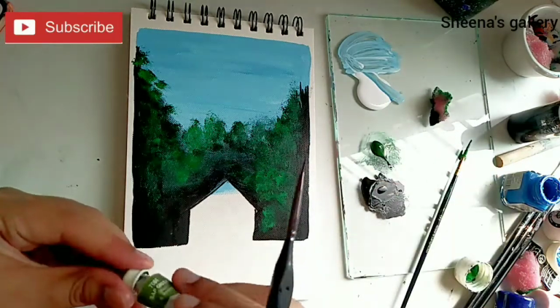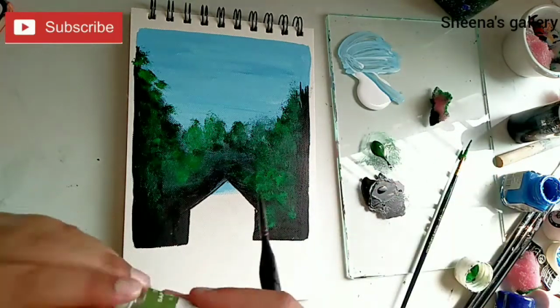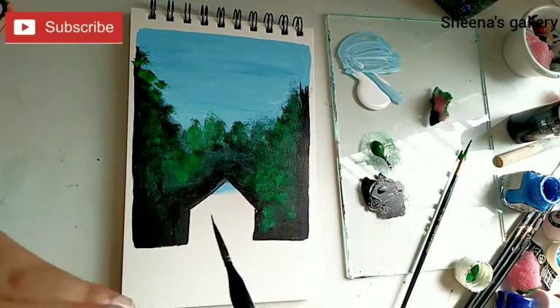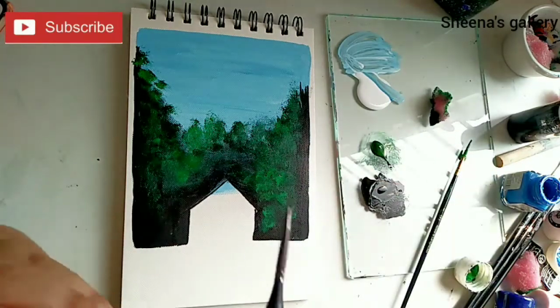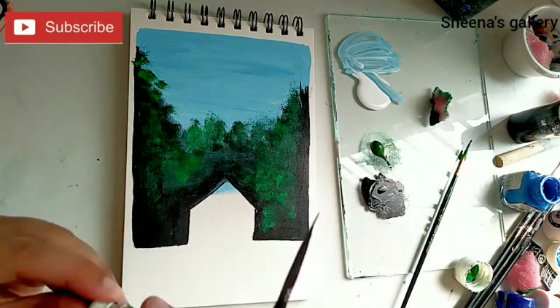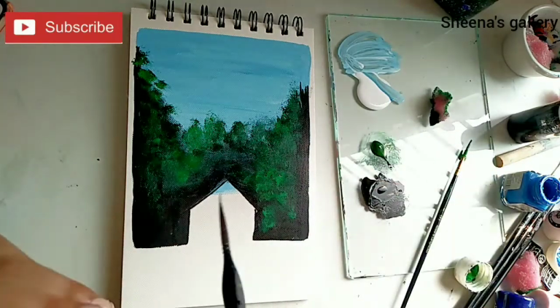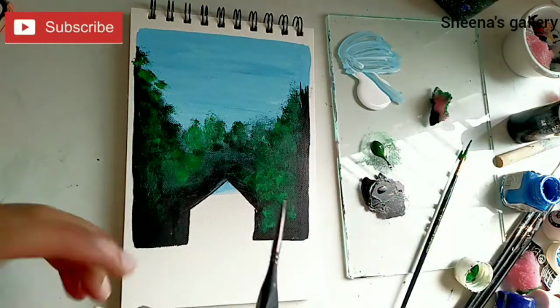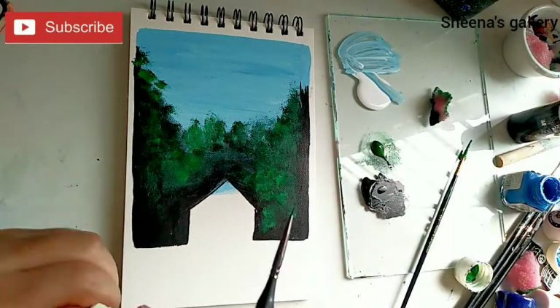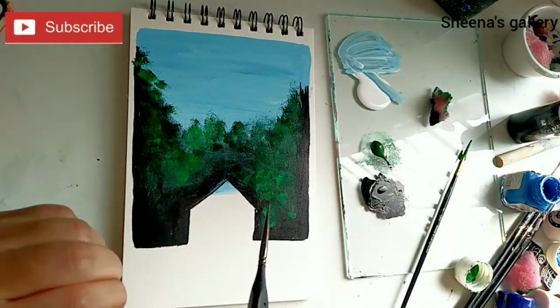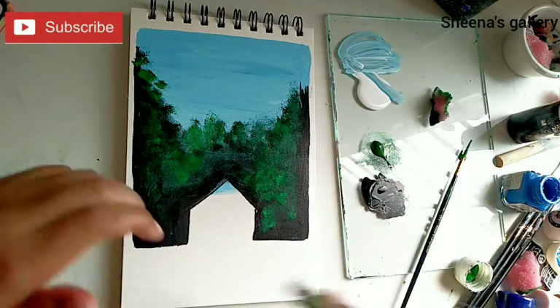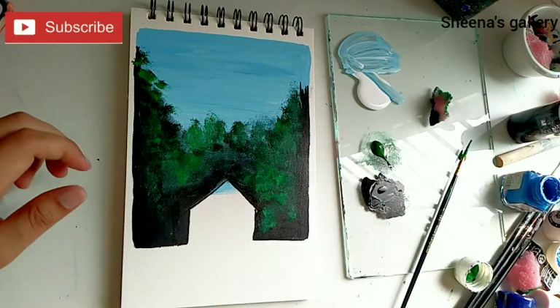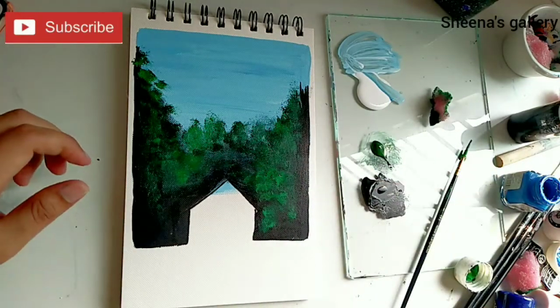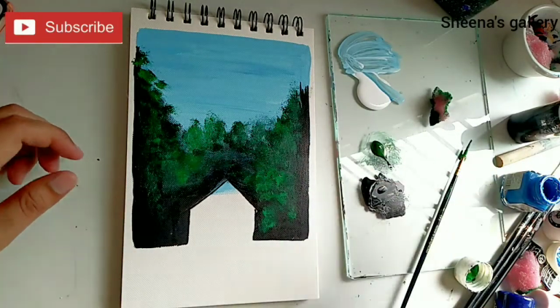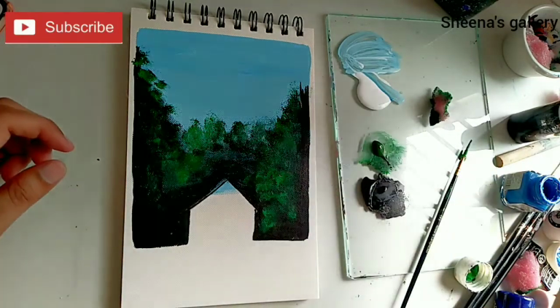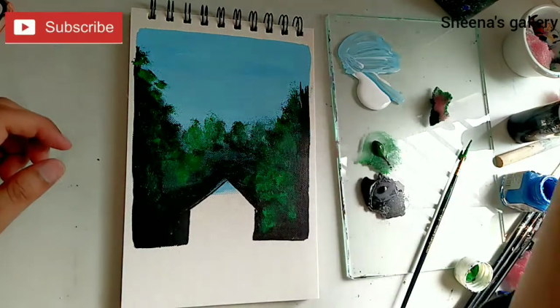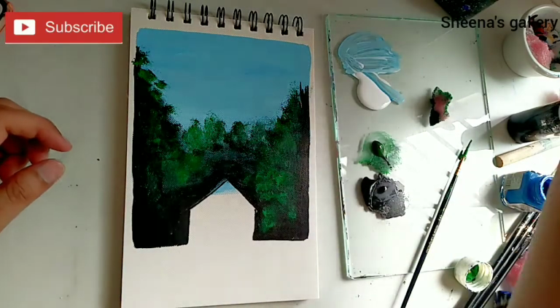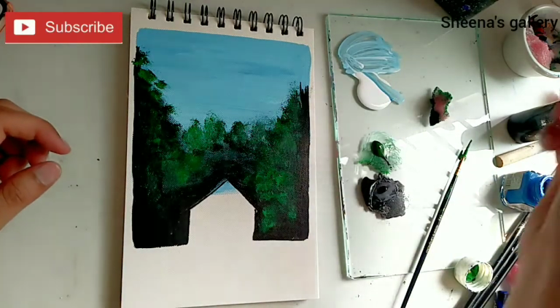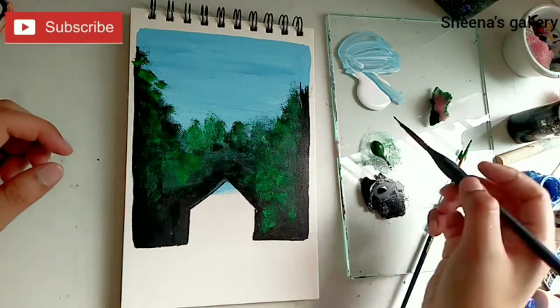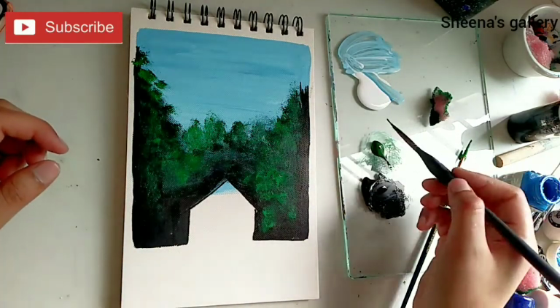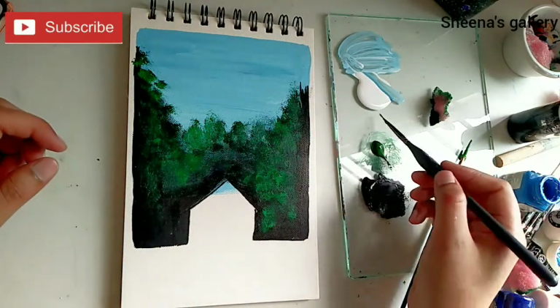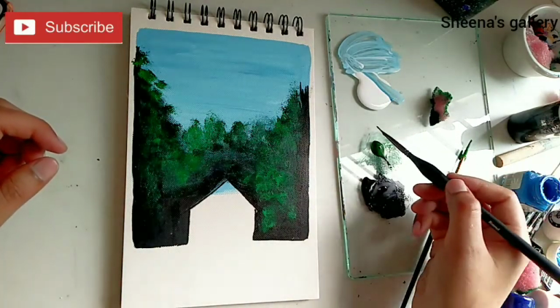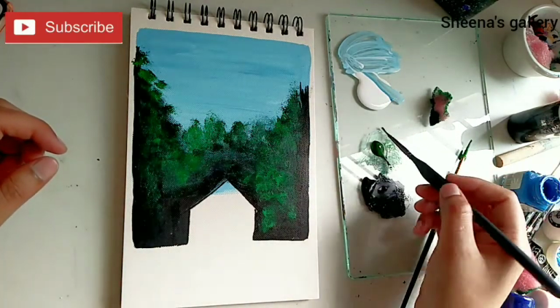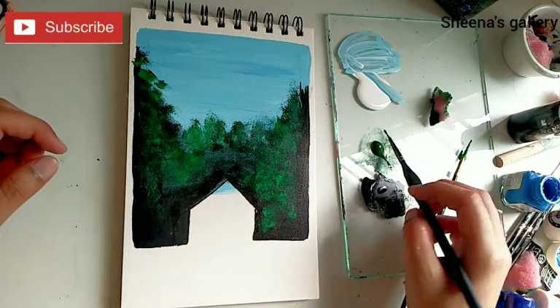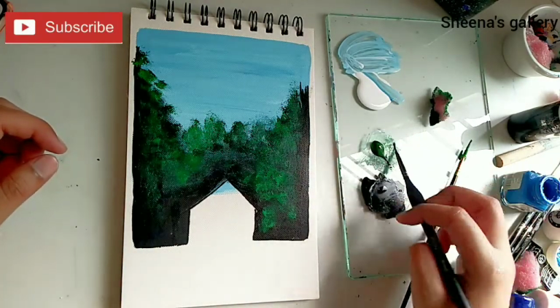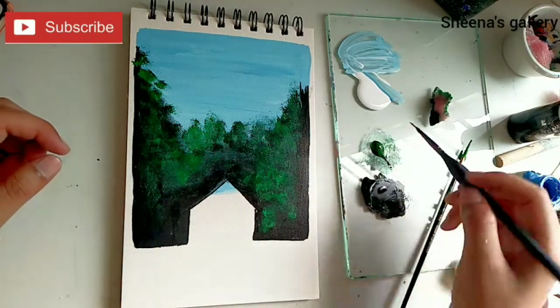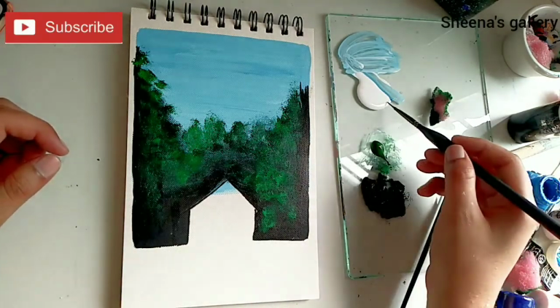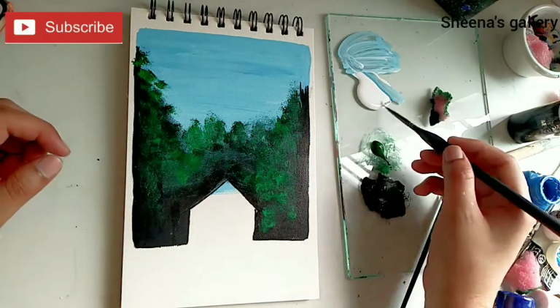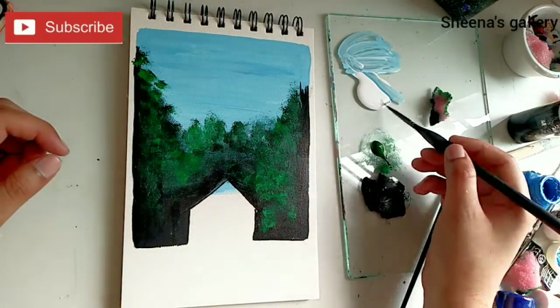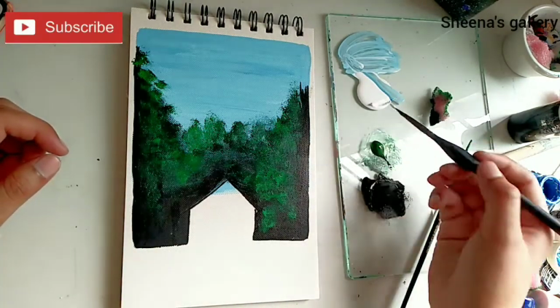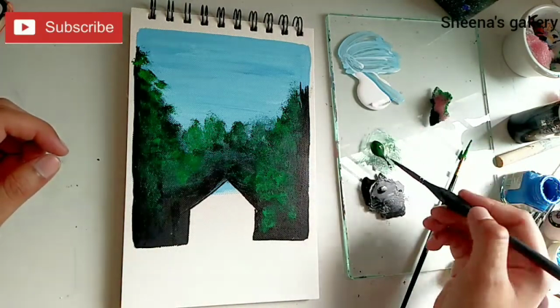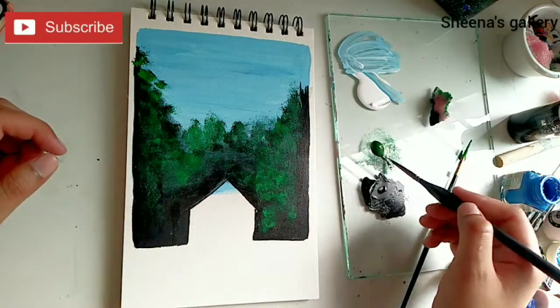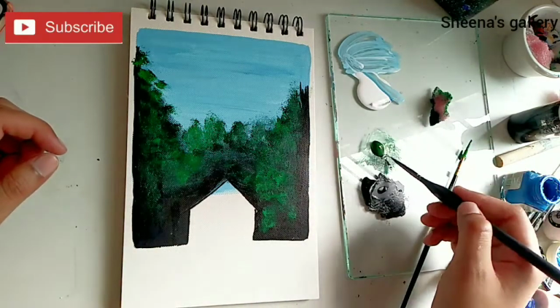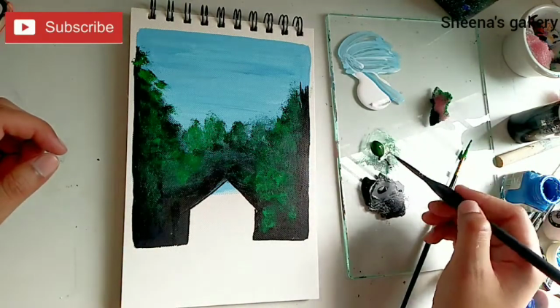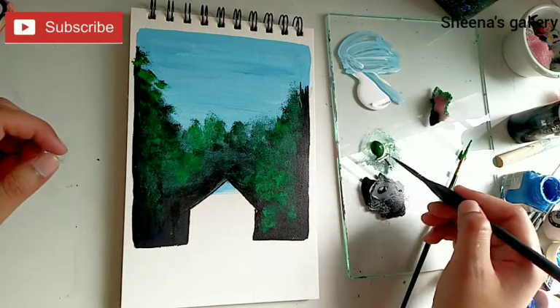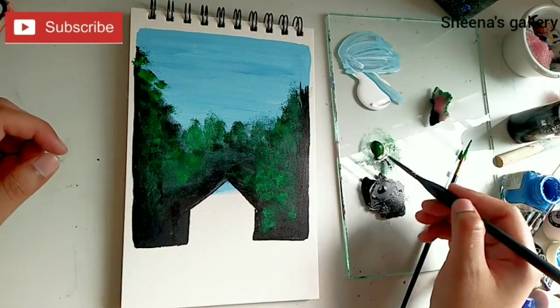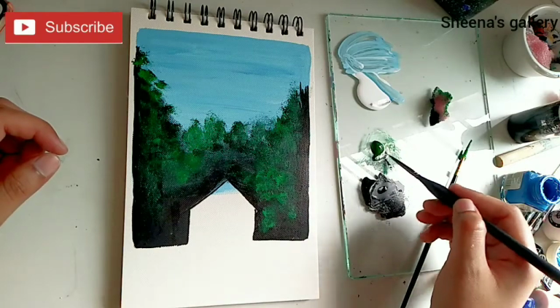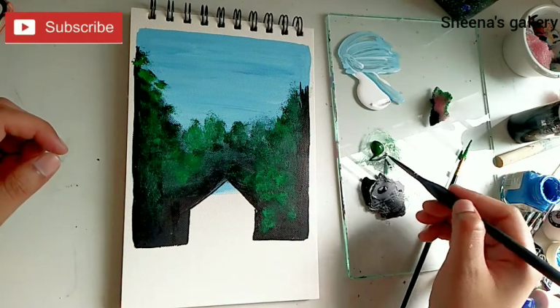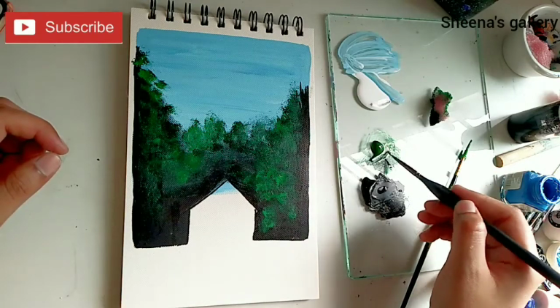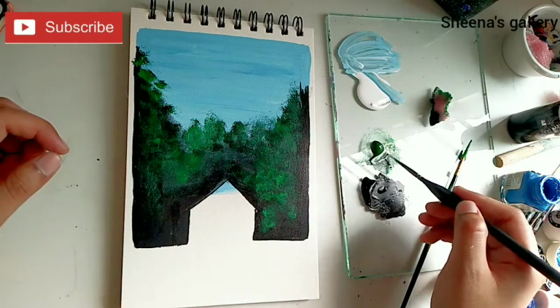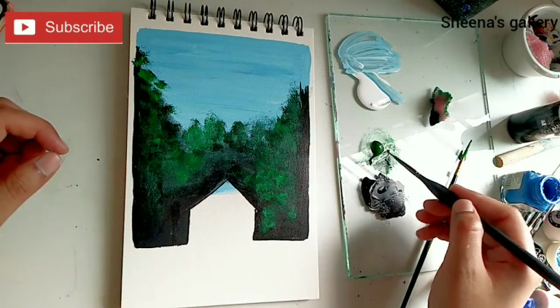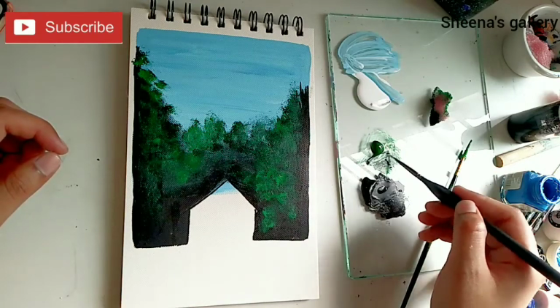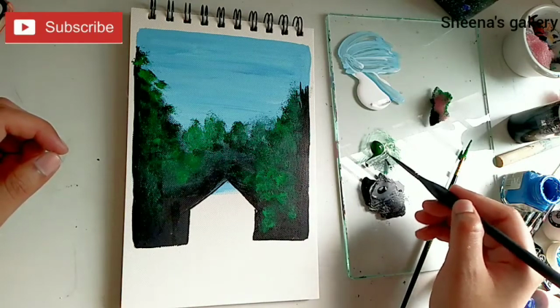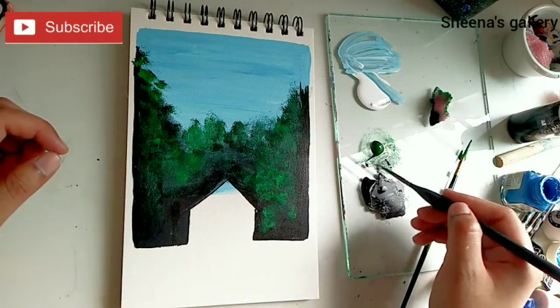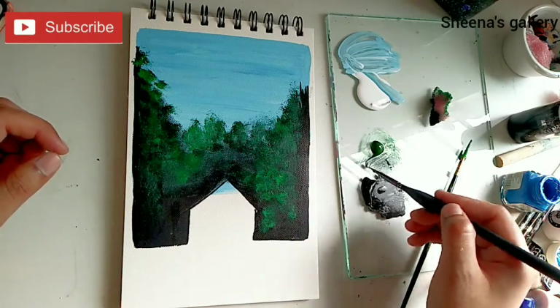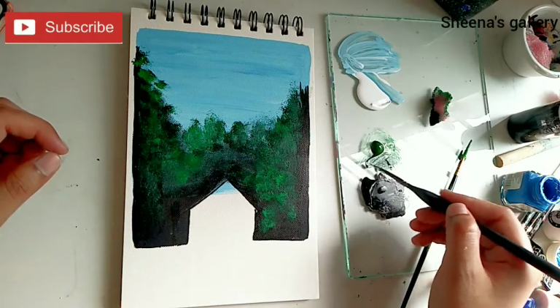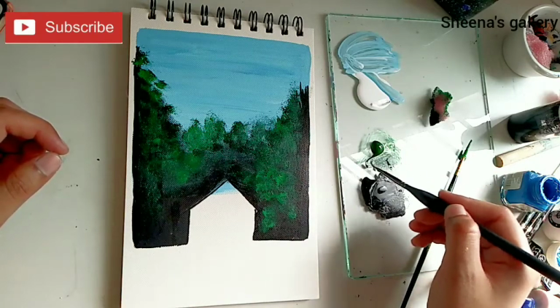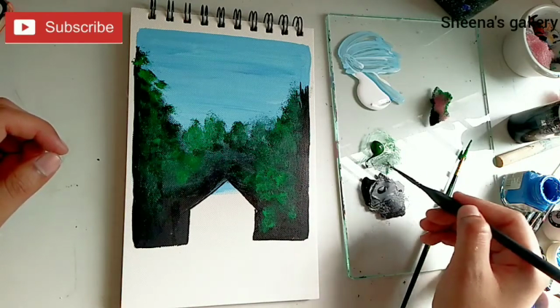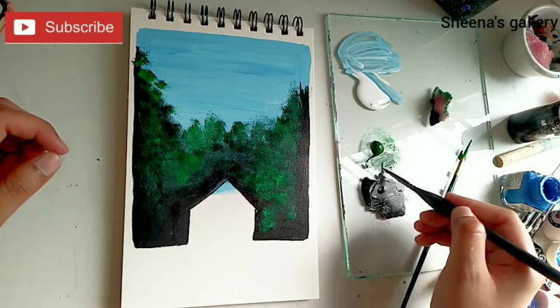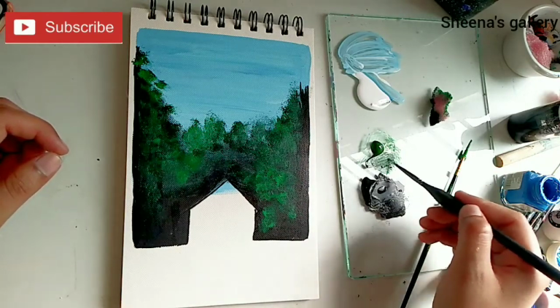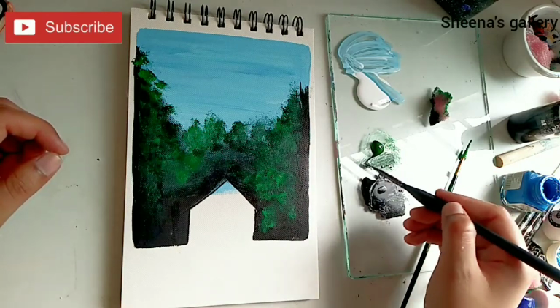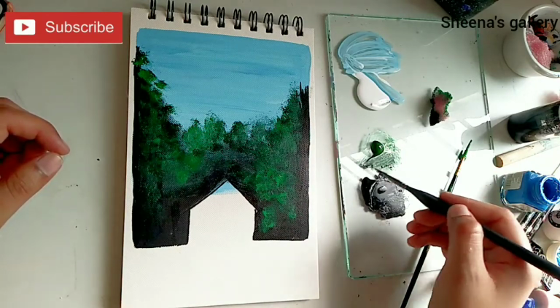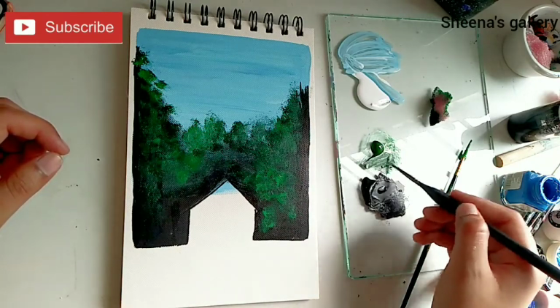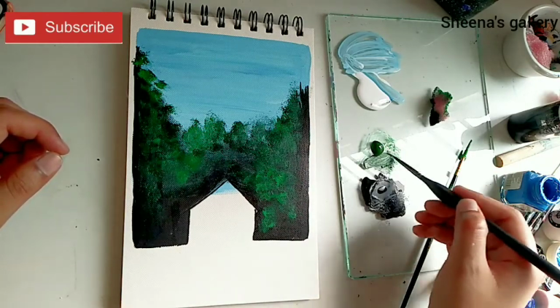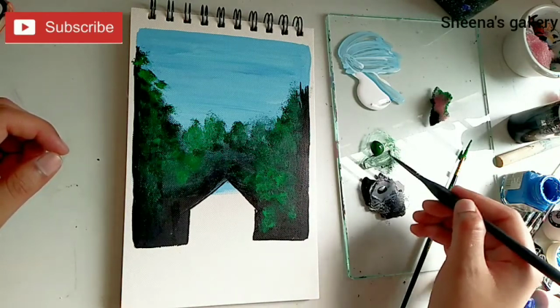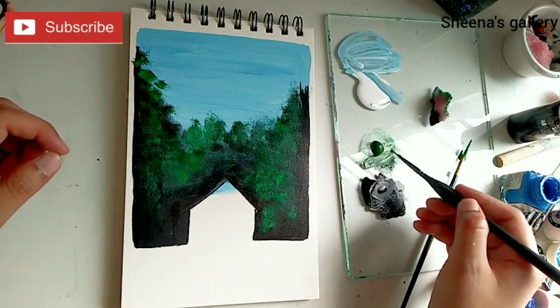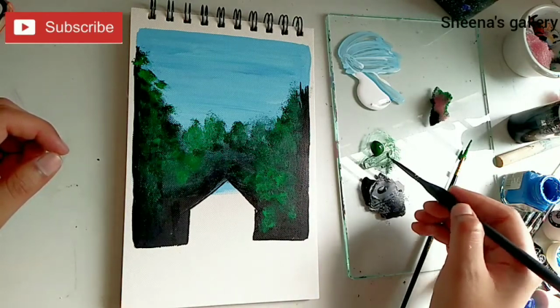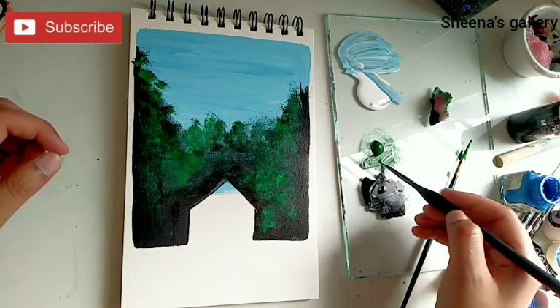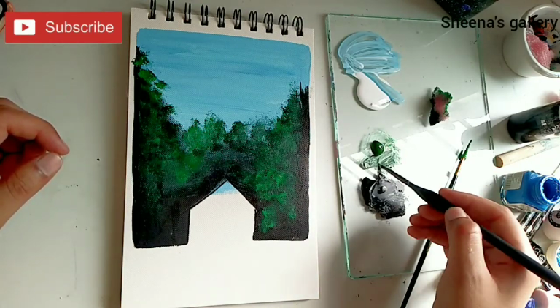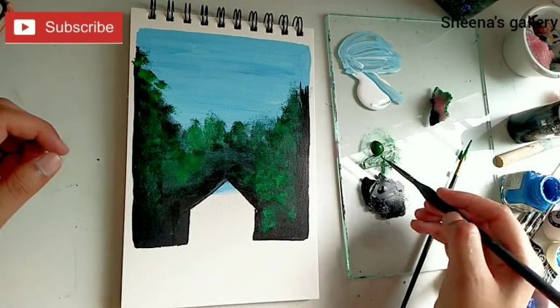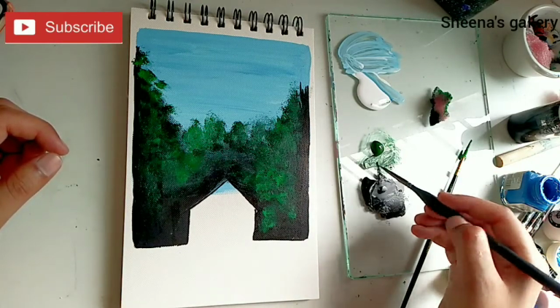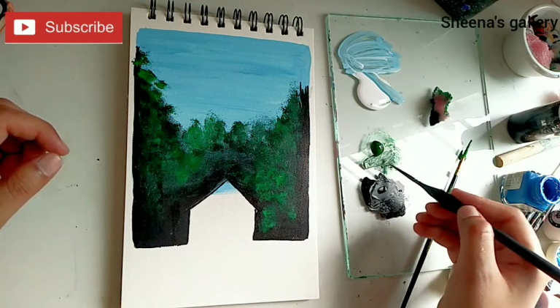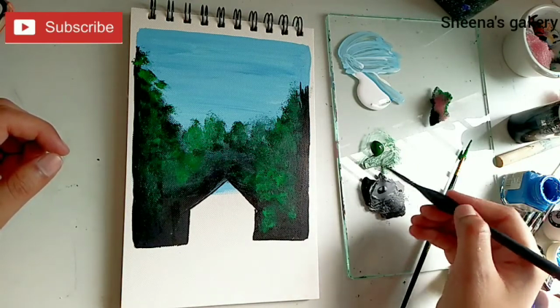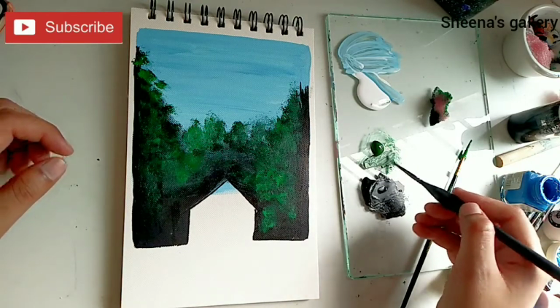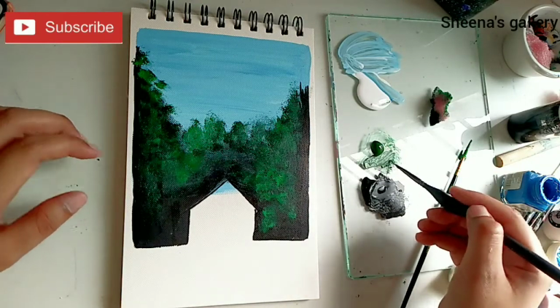I use a variety of colors ranging from Hobby Ideas, Camel Colors, and even Brustro acrylic paints.